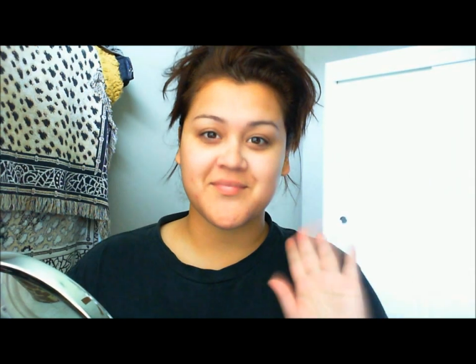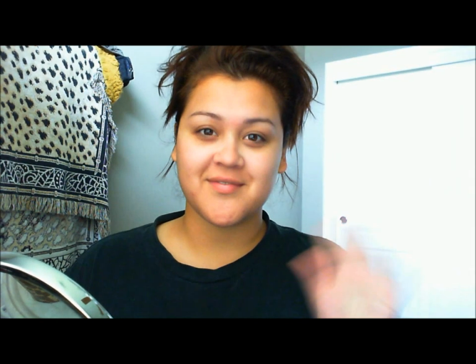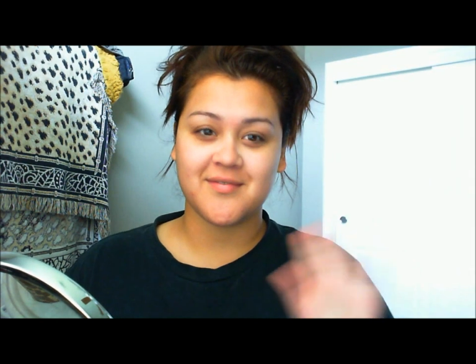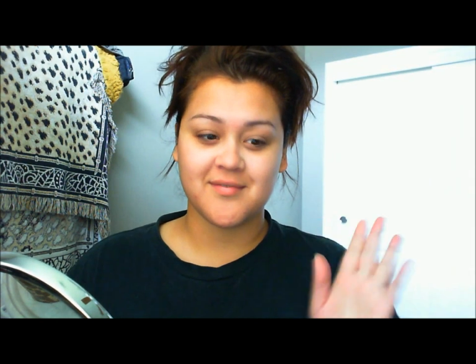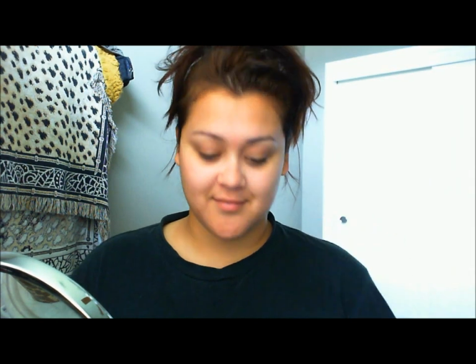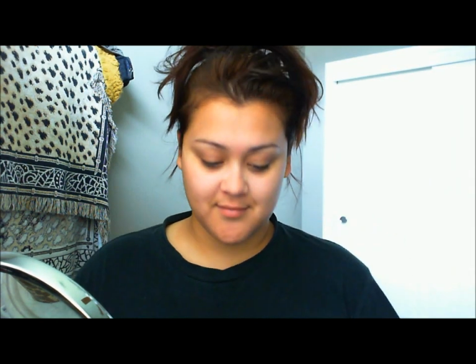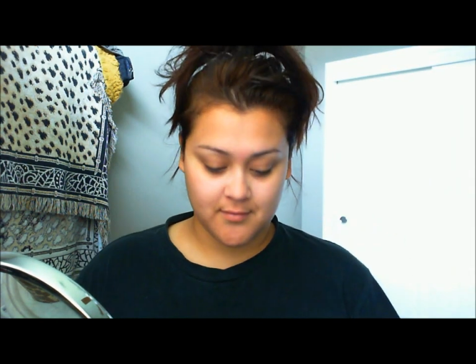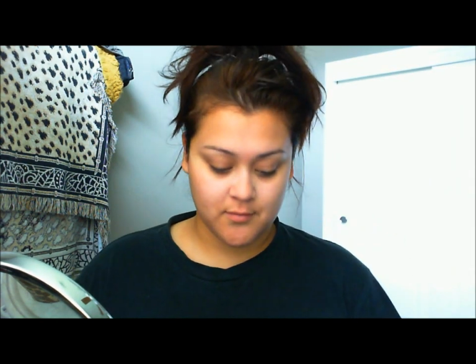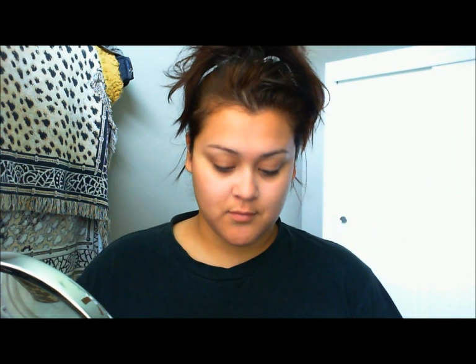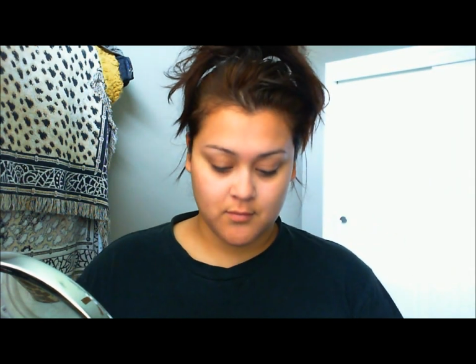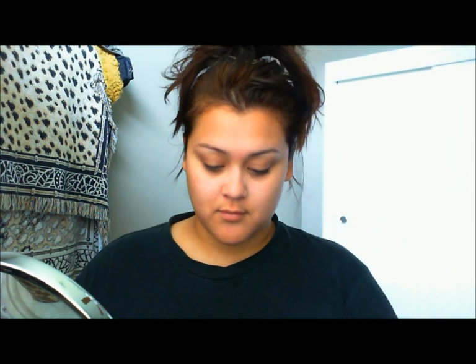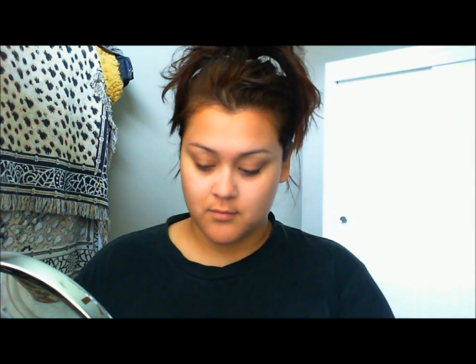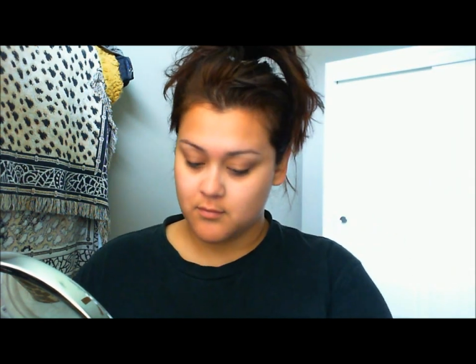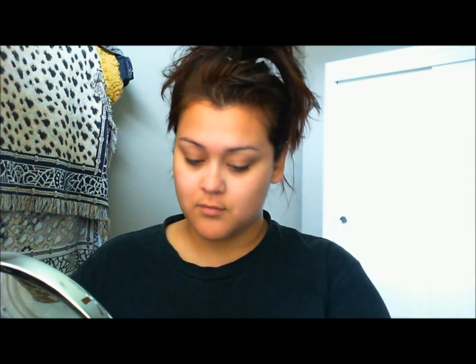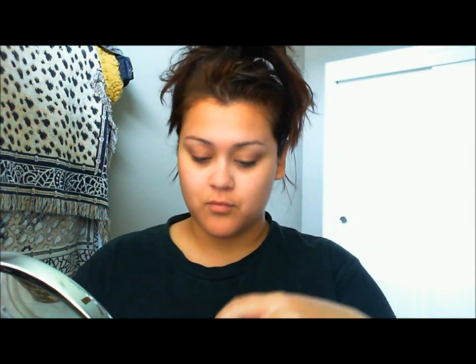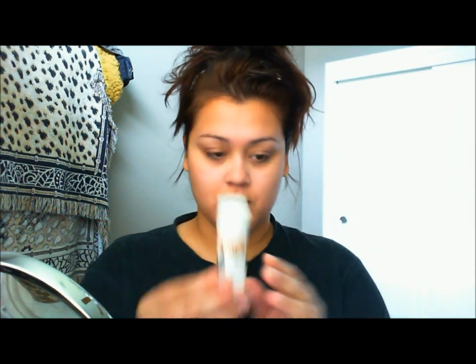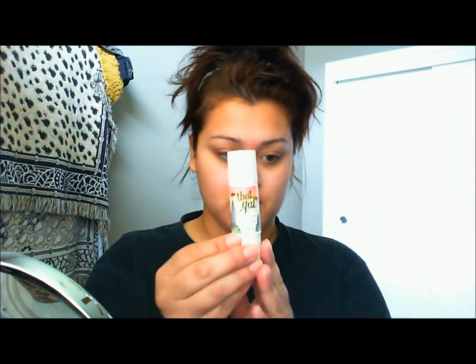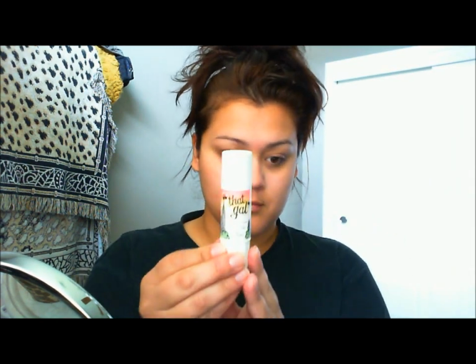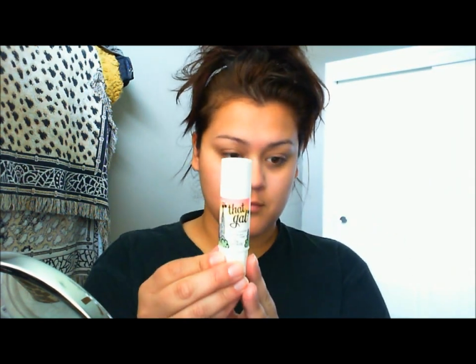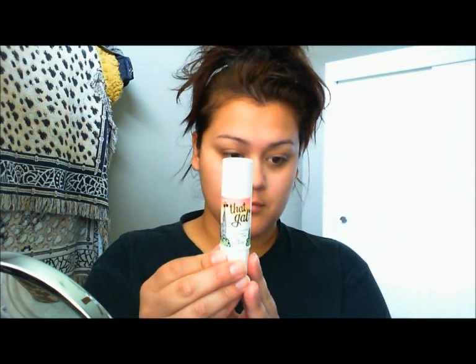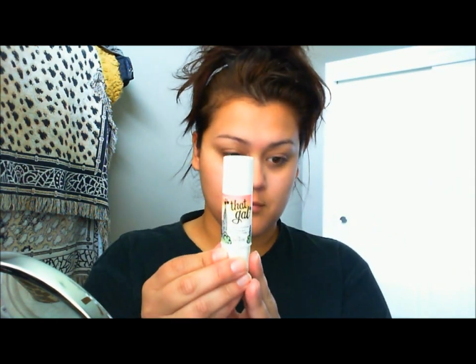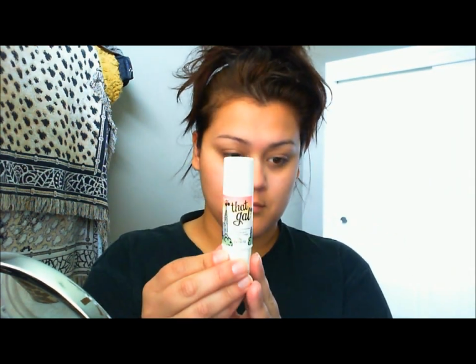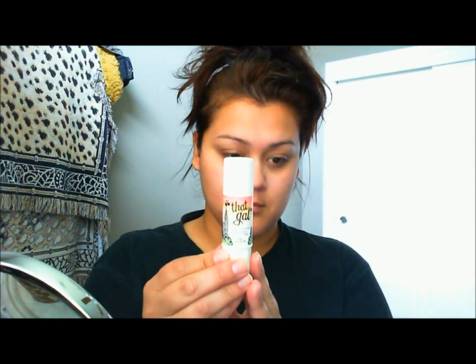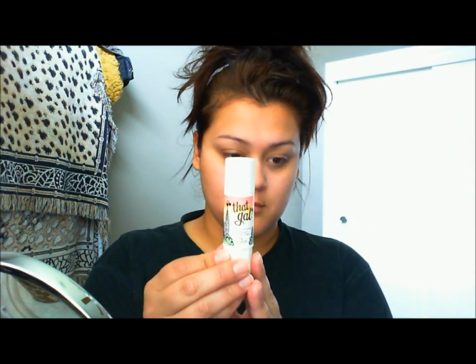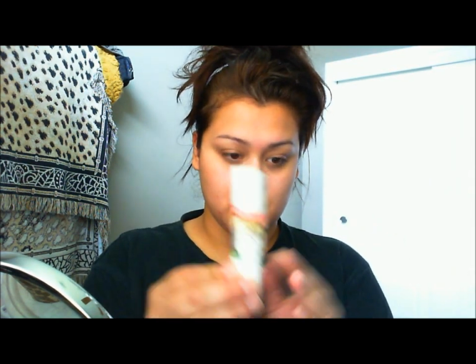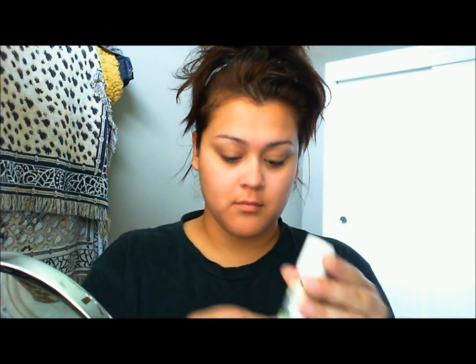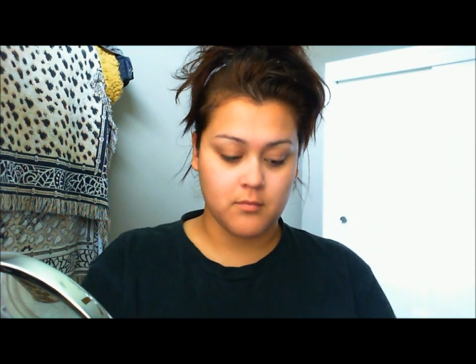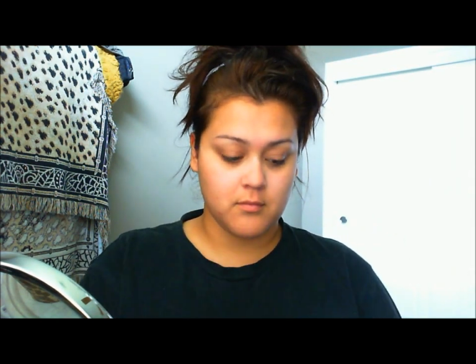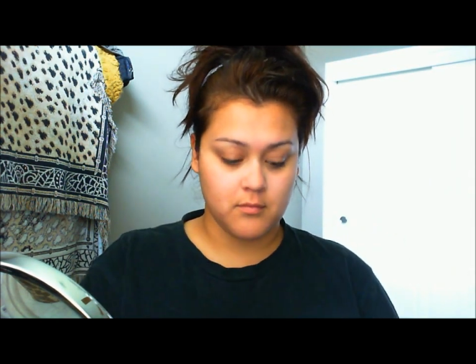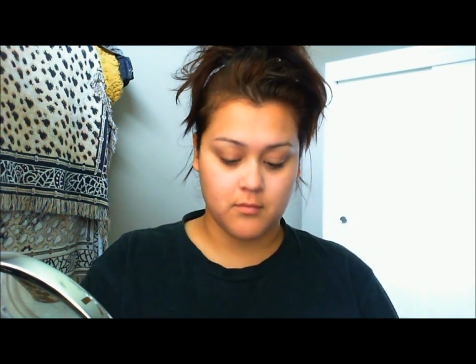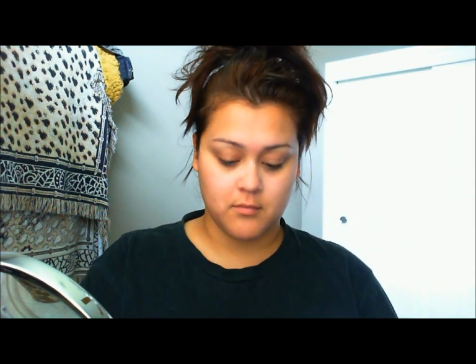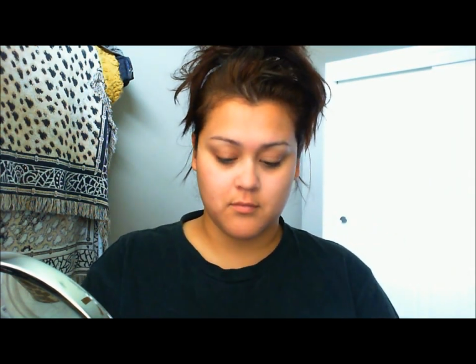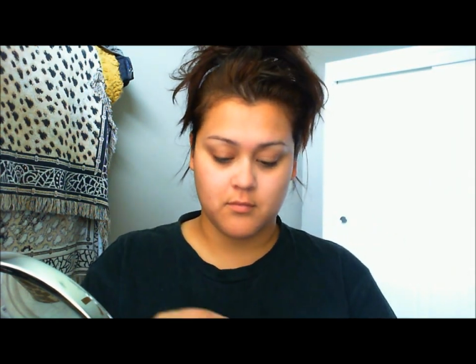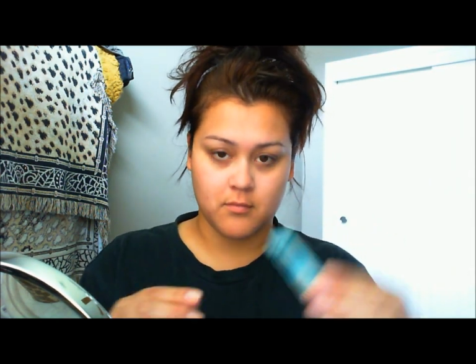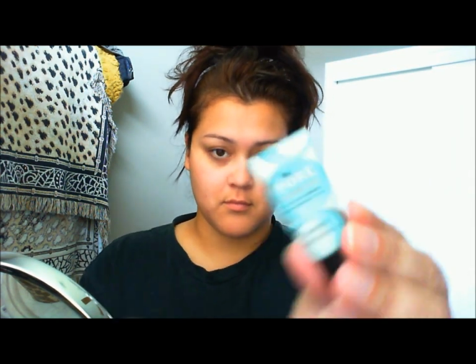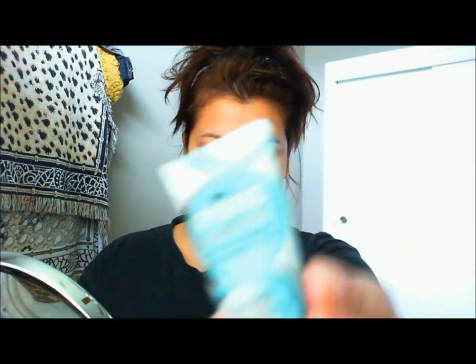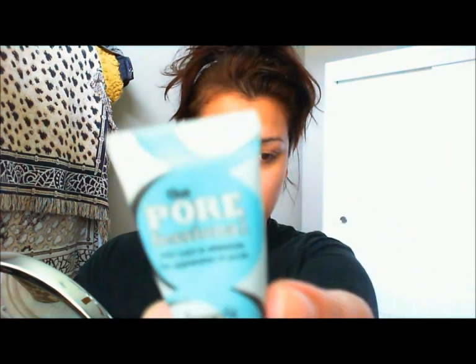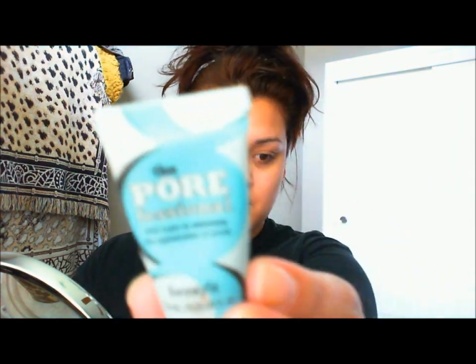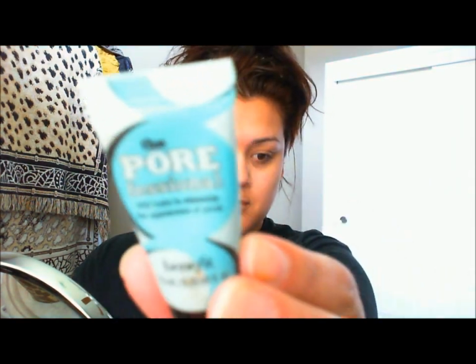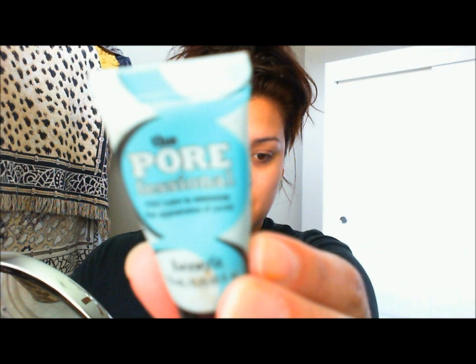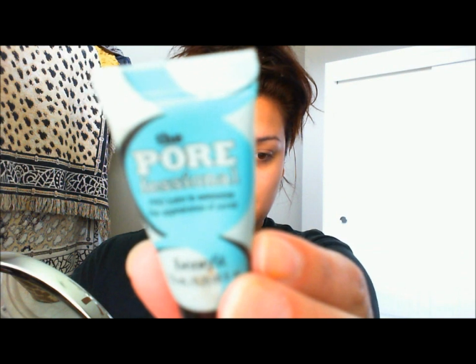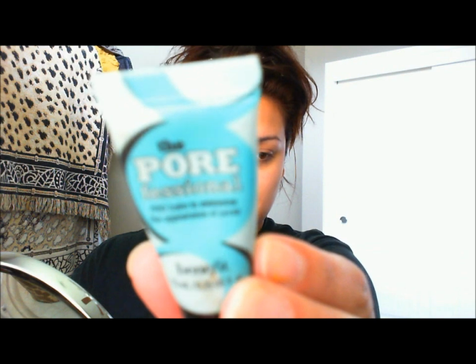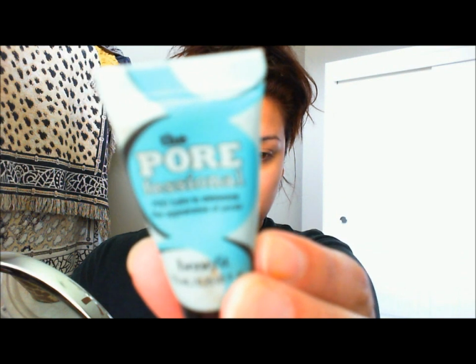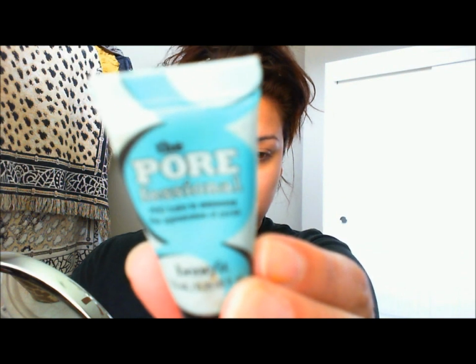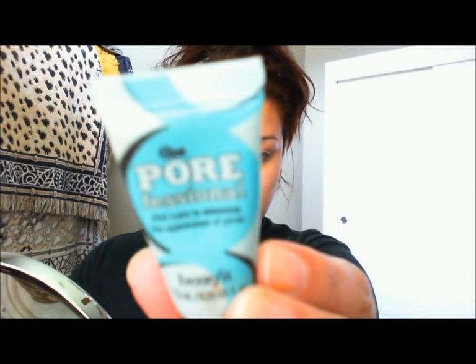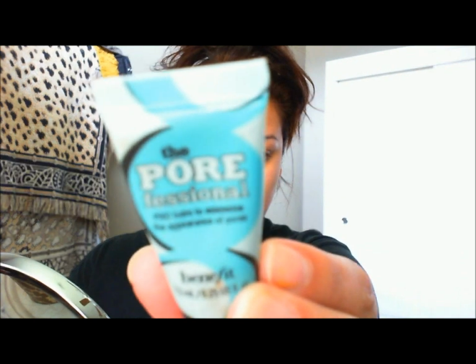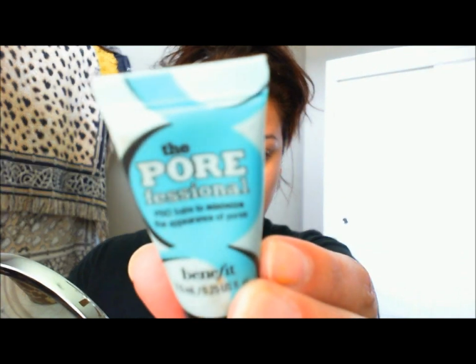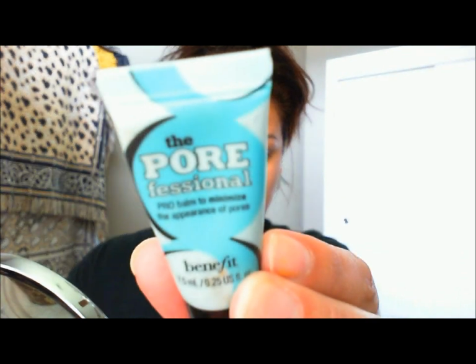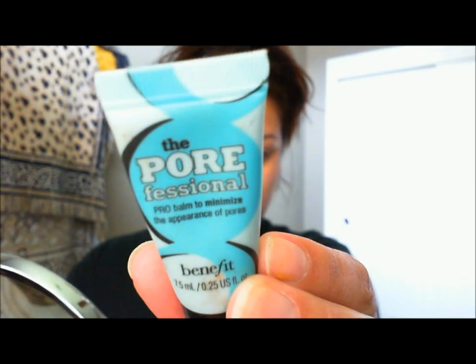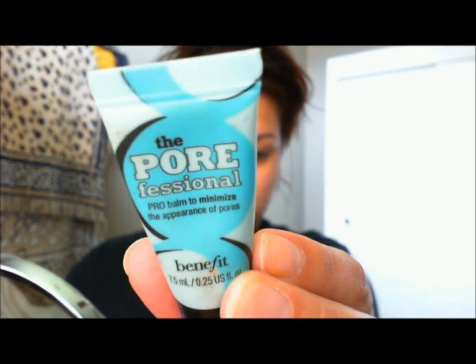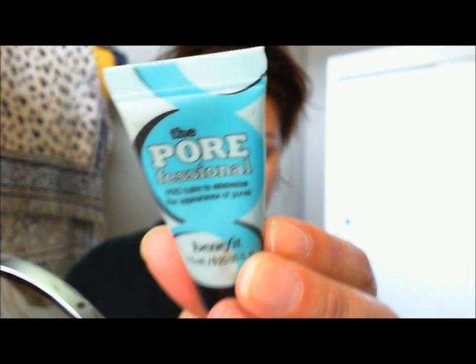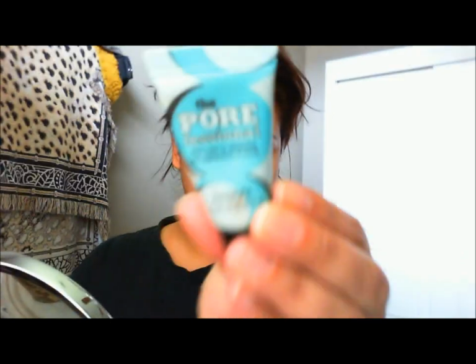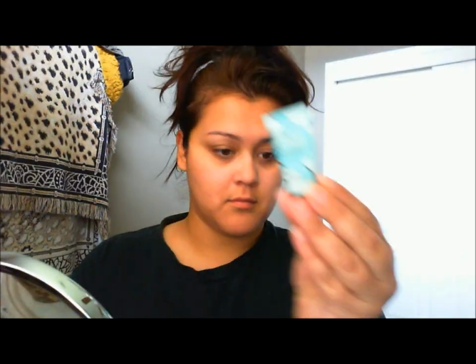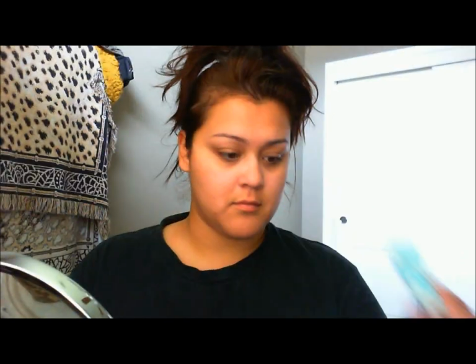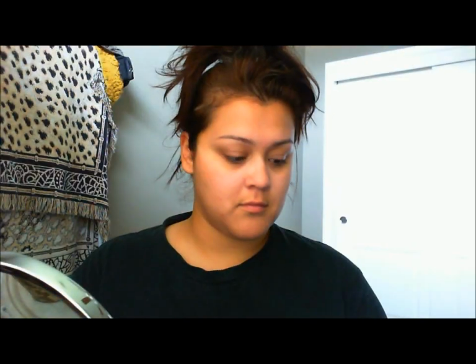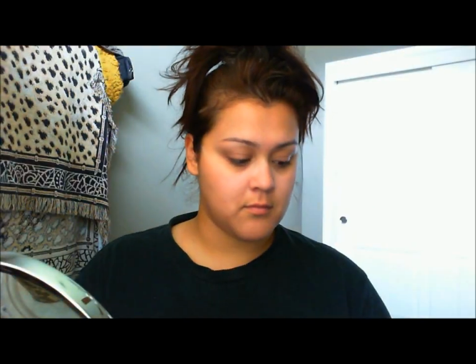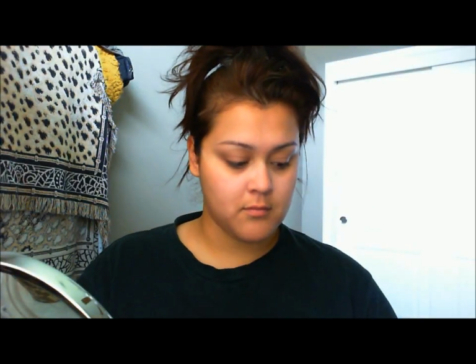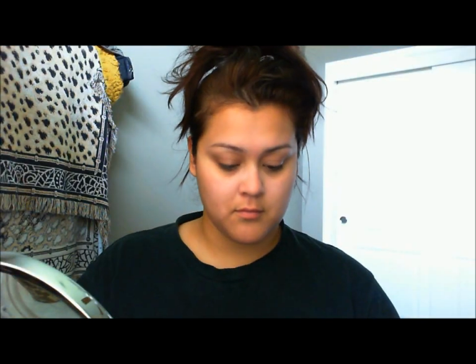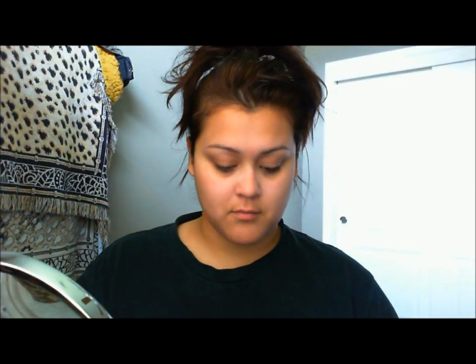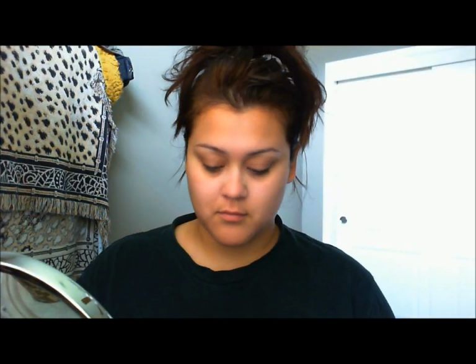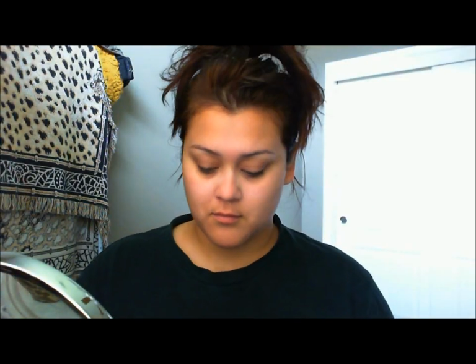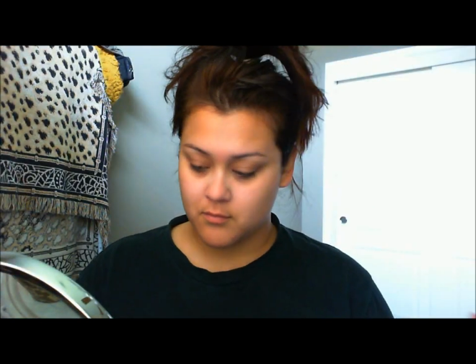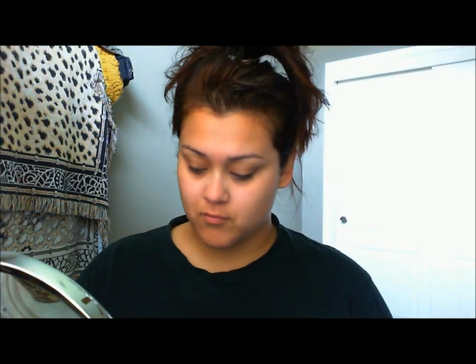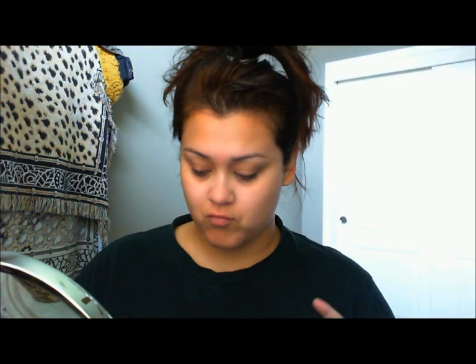Hey everyone, so this is a tutorial on the new Benefit products I got and it's basically like foundation.